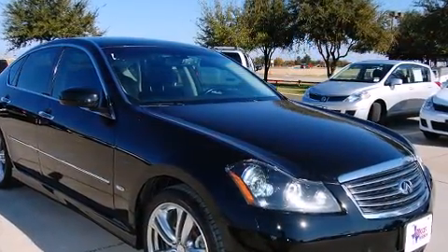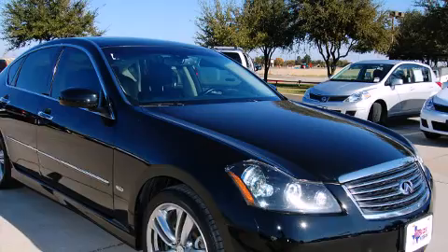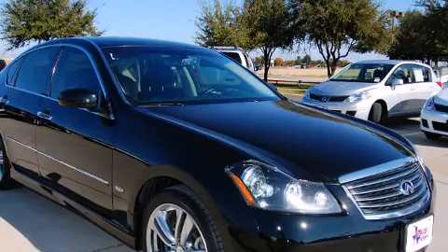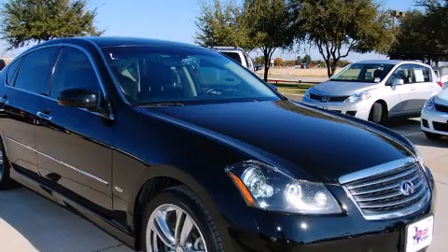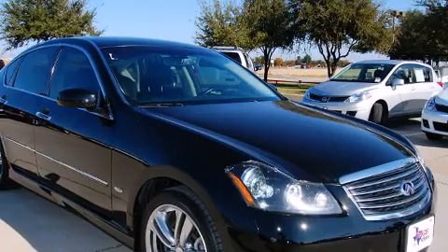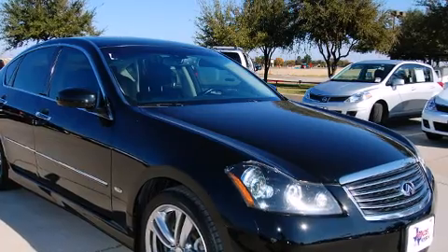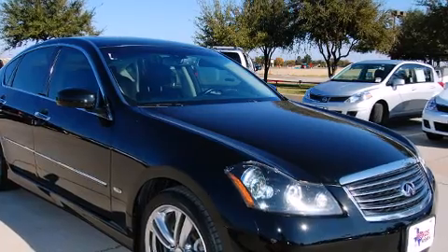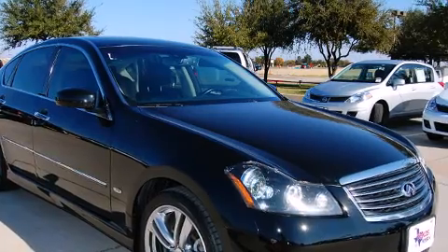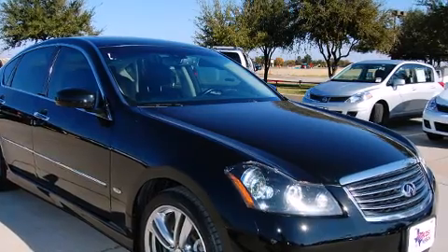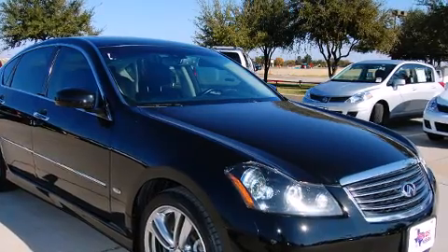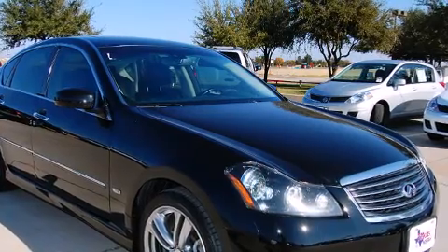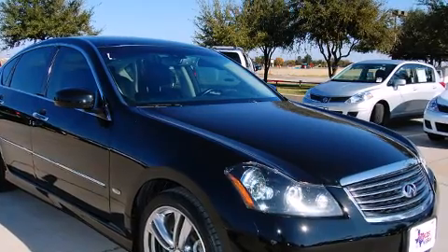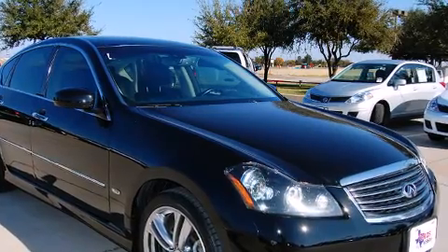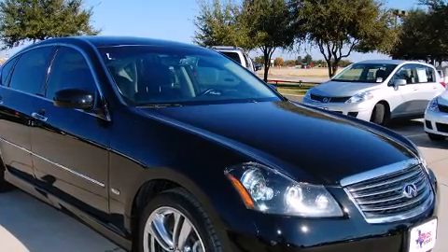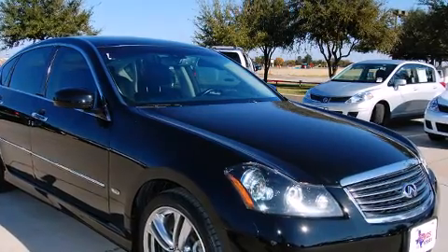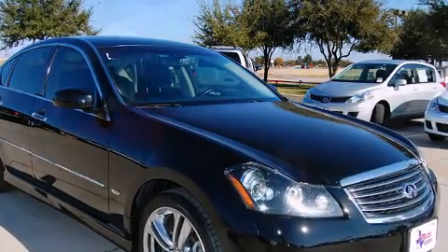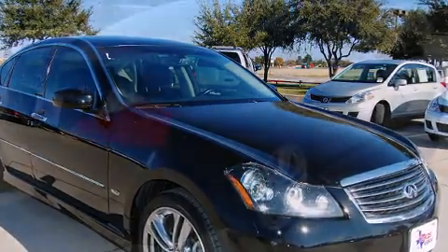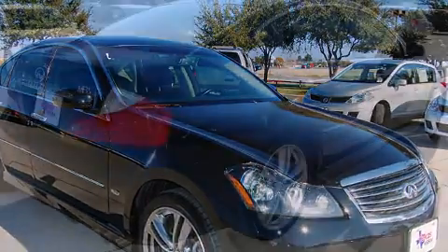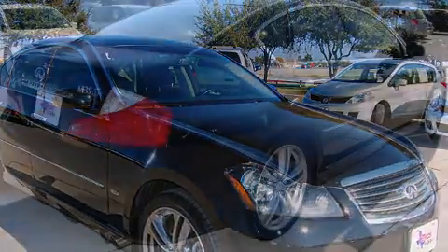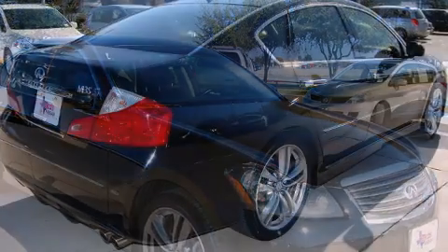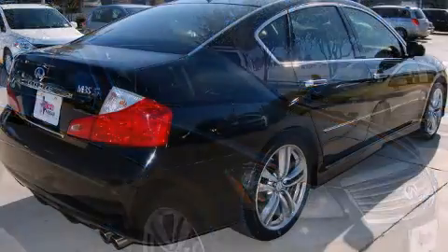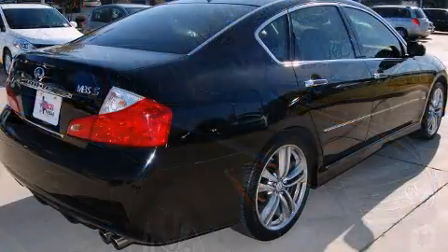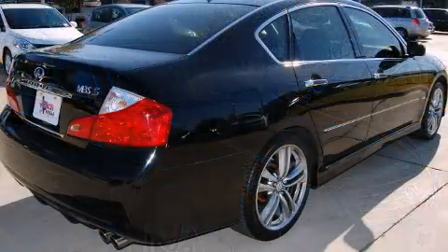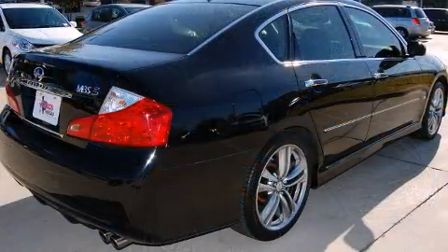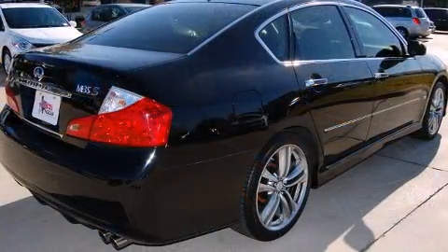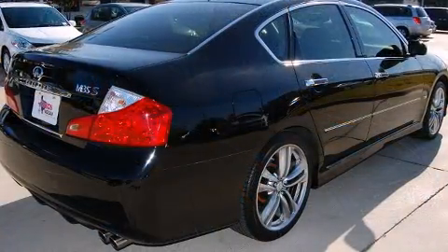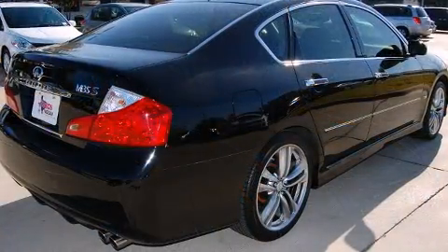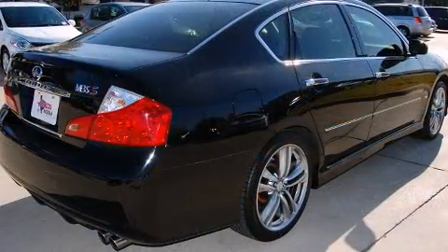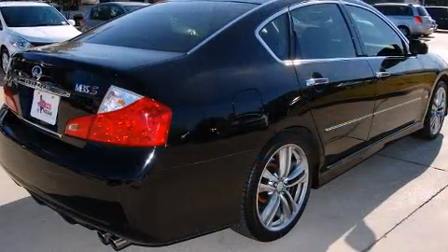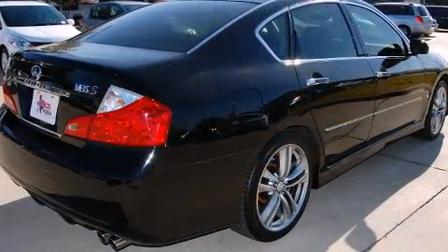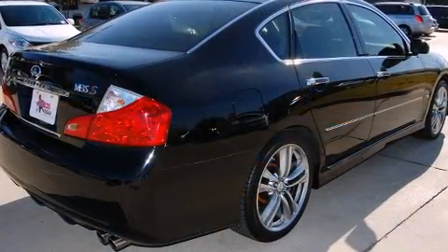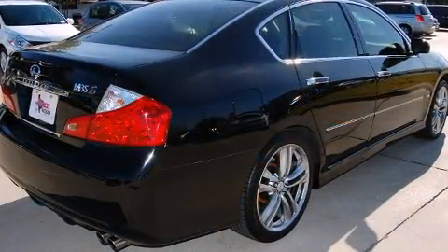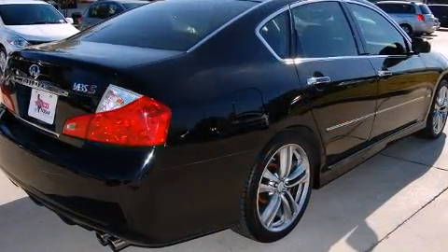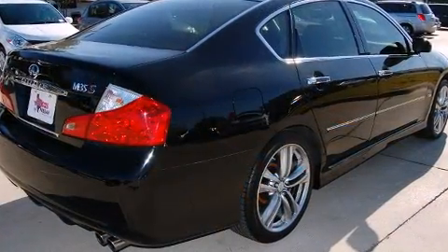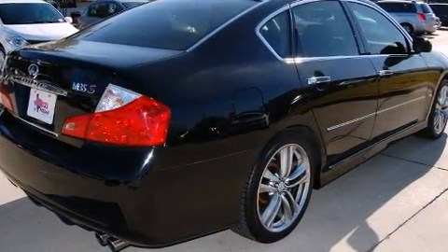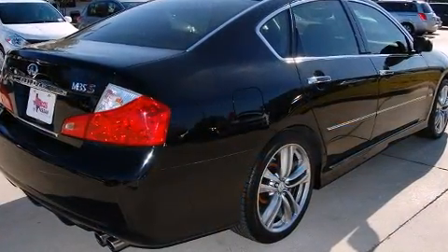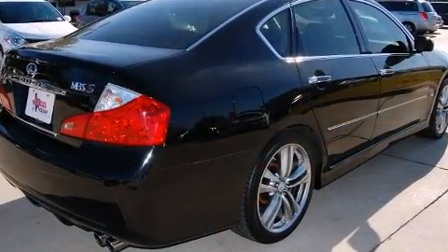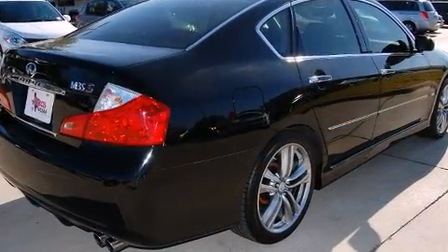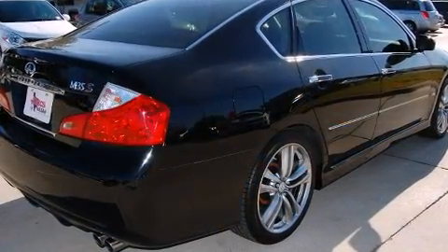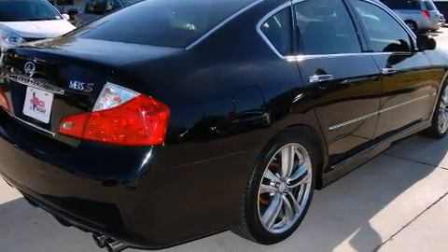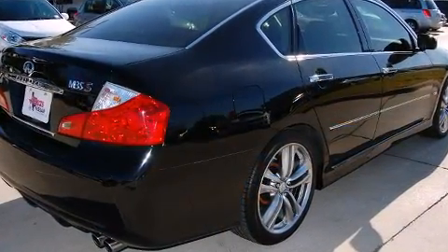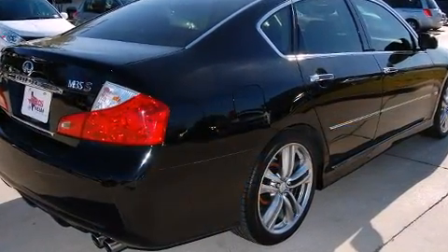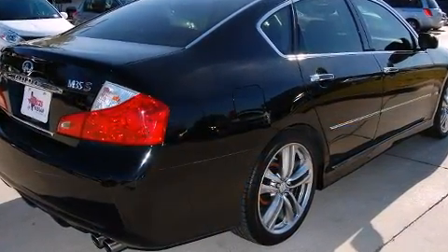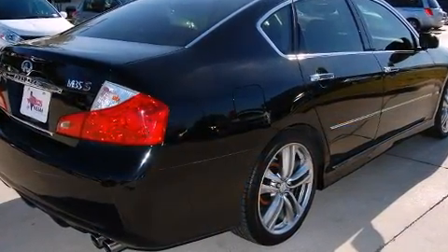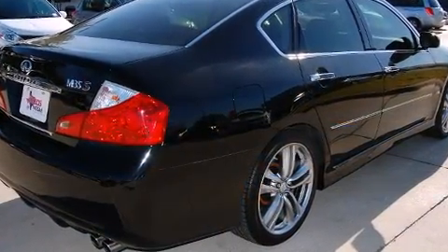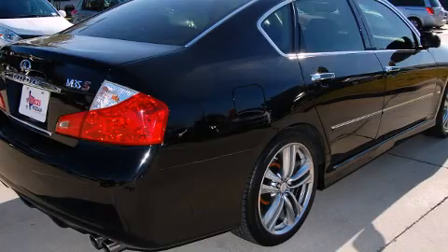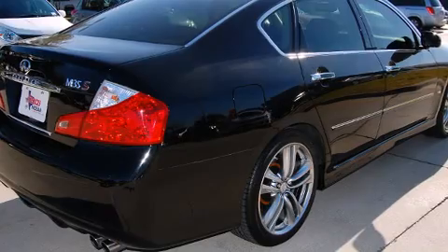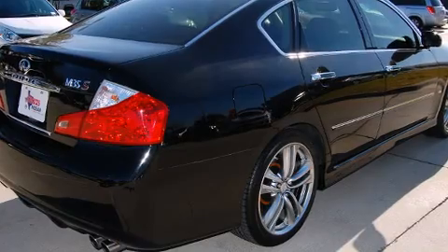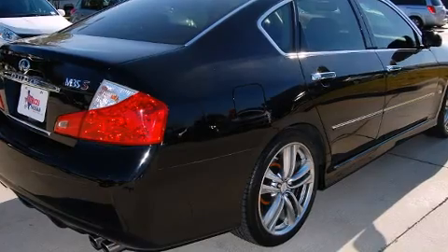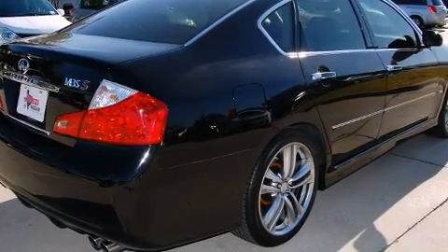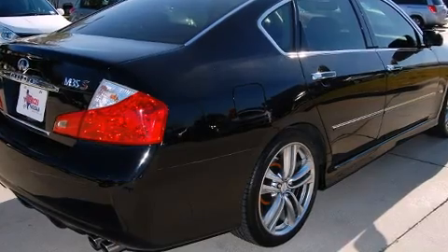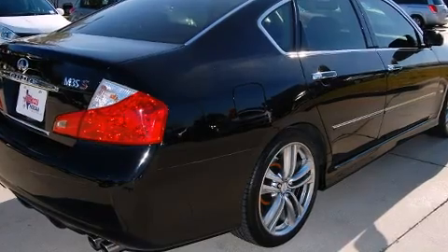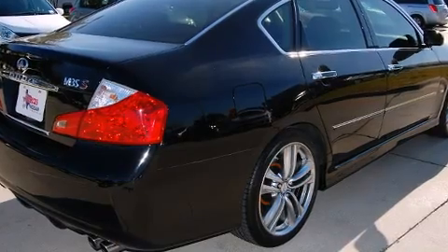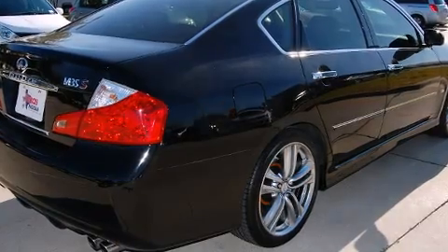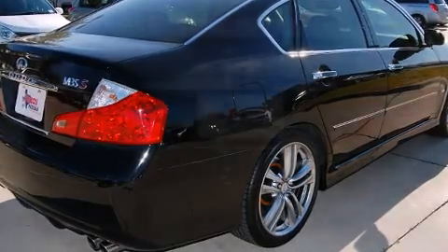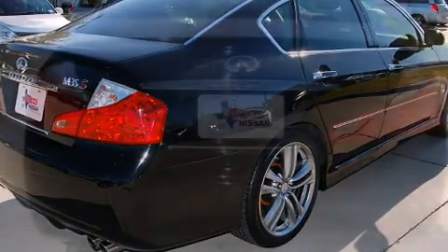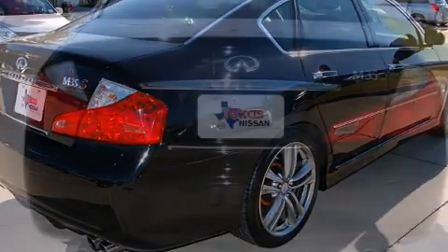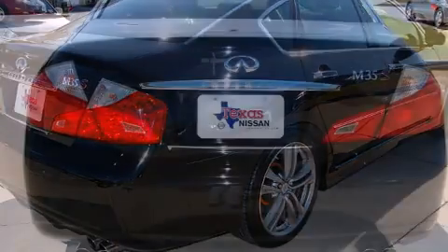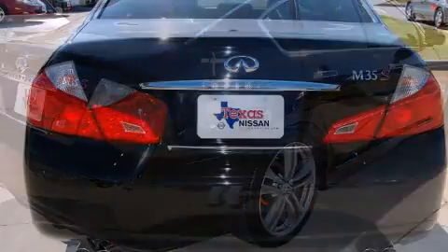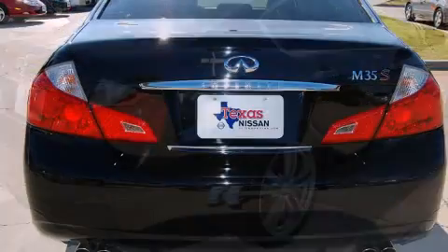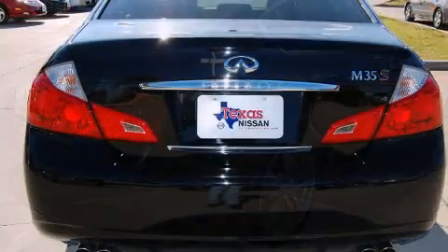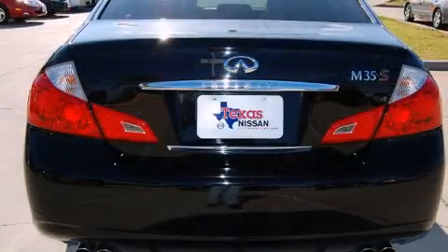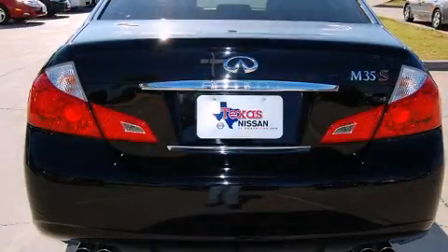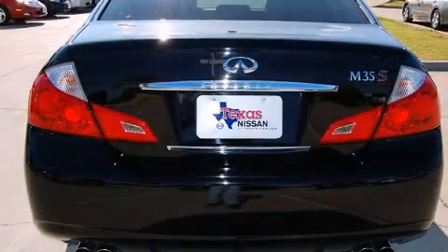It features an automatic transmission, rear-wheel drive, and a 3.5-liter, six-cylinder engine.